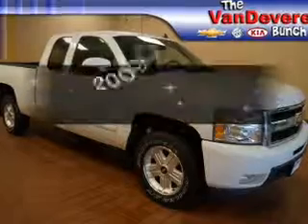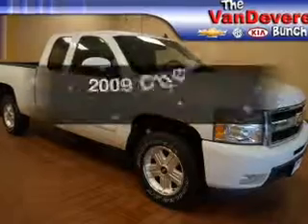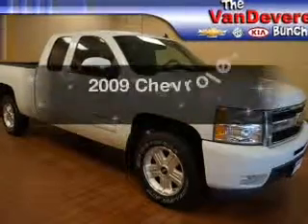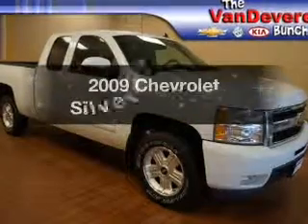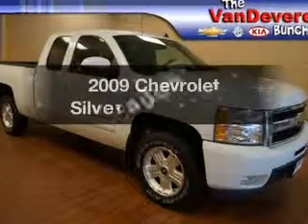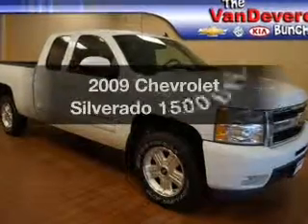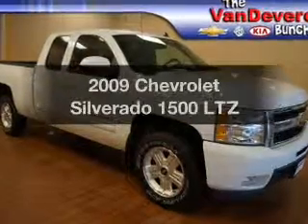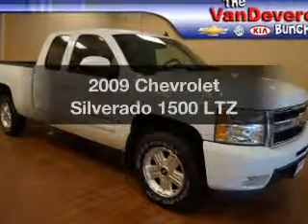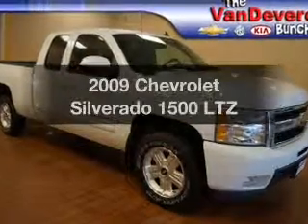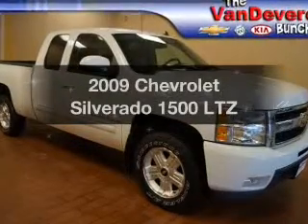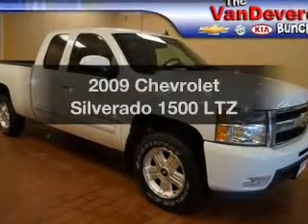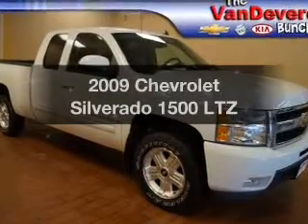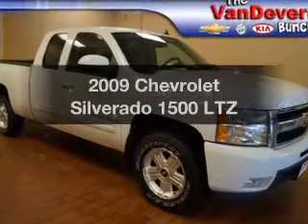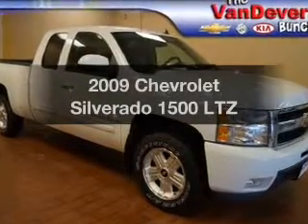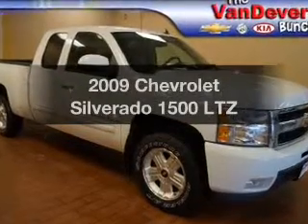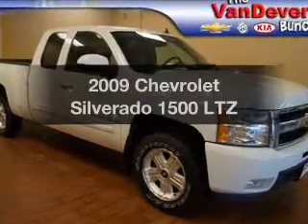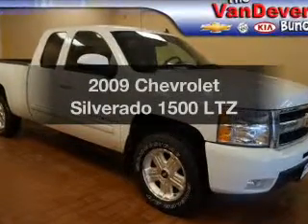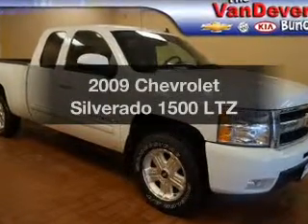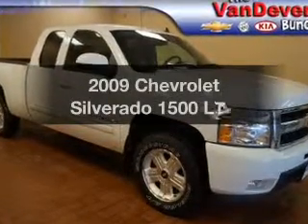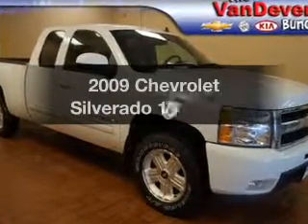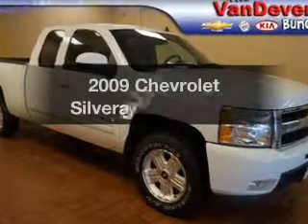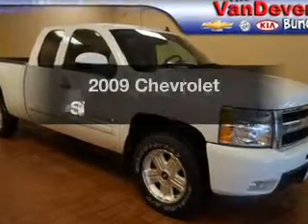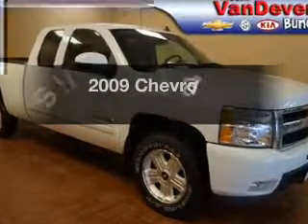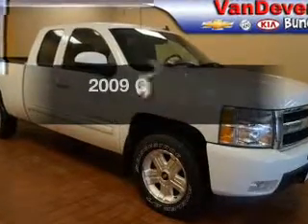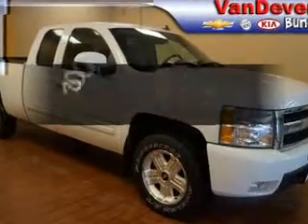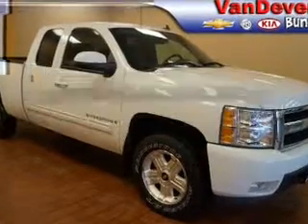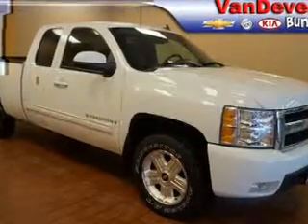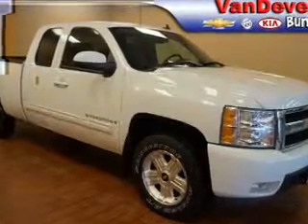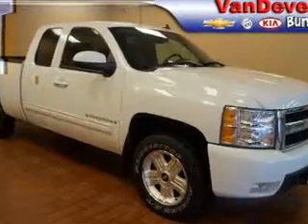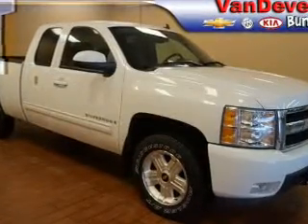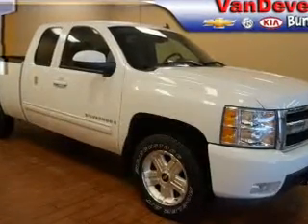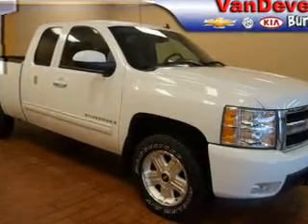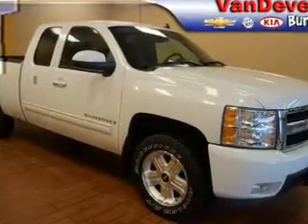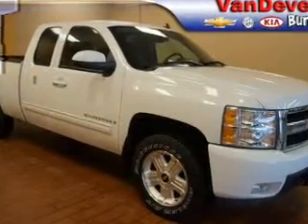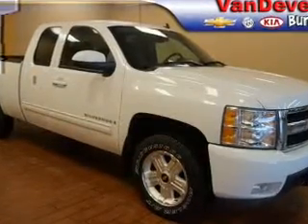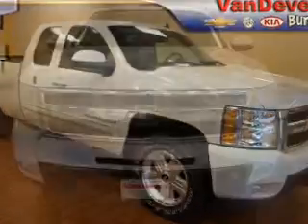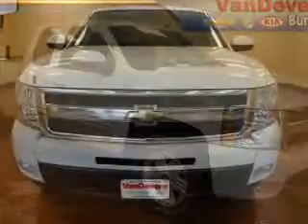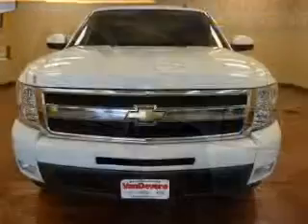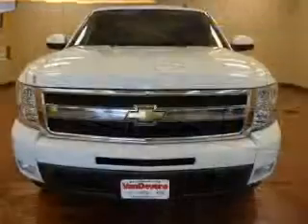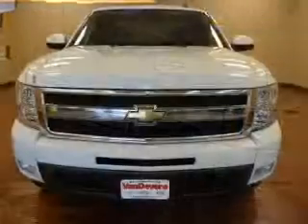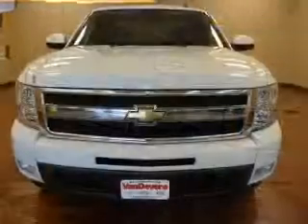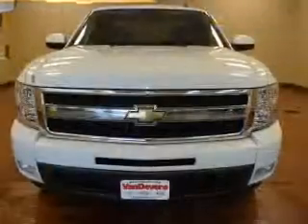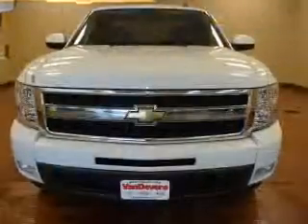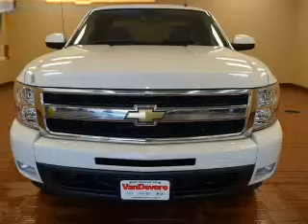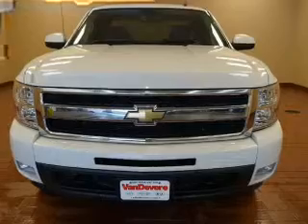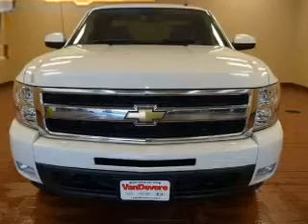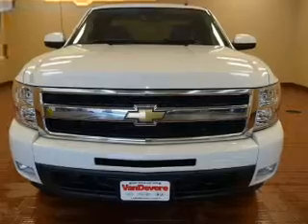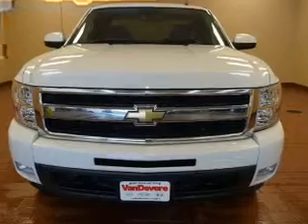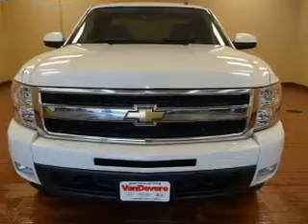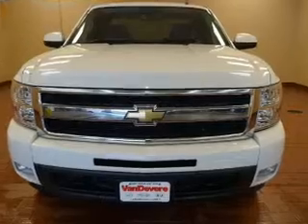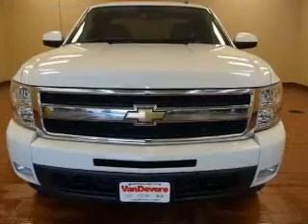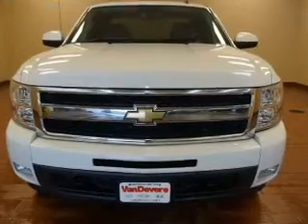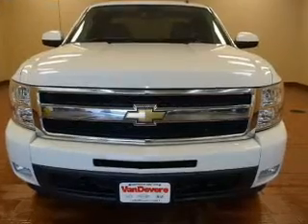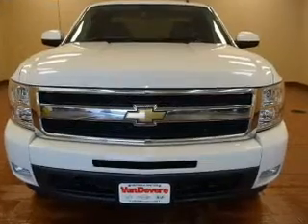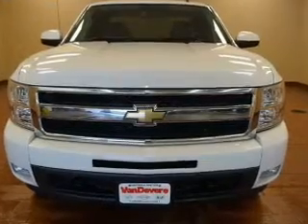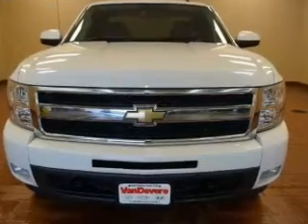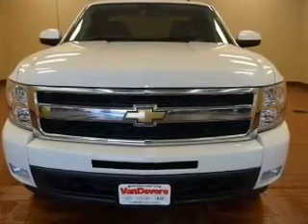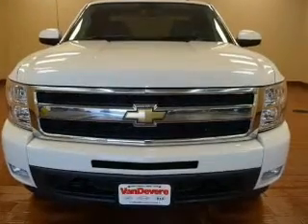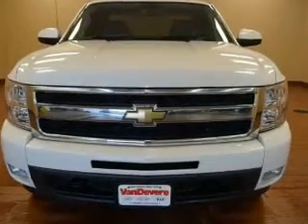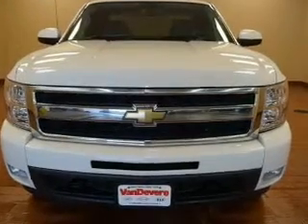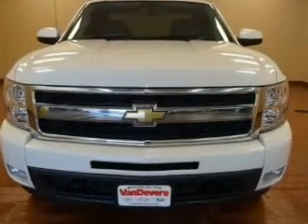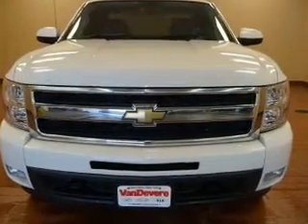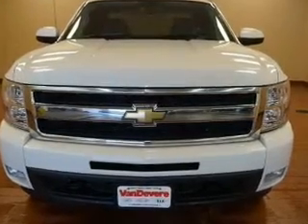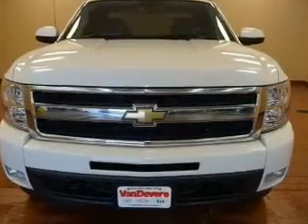Introducing the 2009 Chevrolet Silverado 1500. If you're looking for a first-rate auto, this one could be yours today.